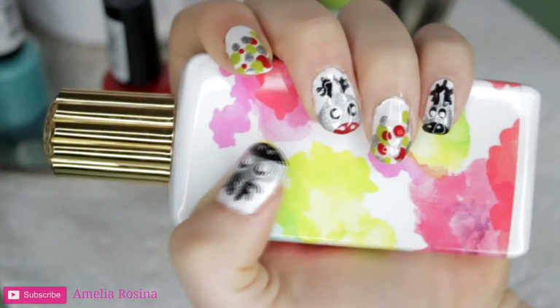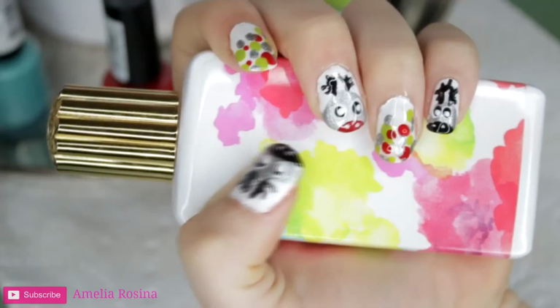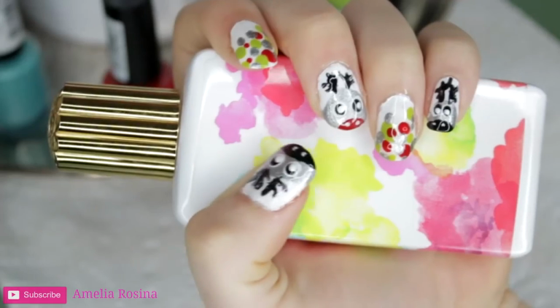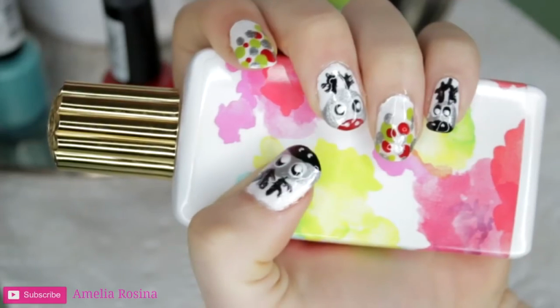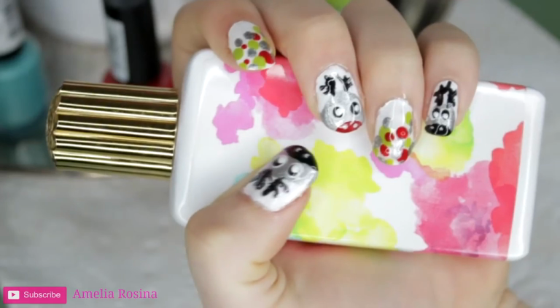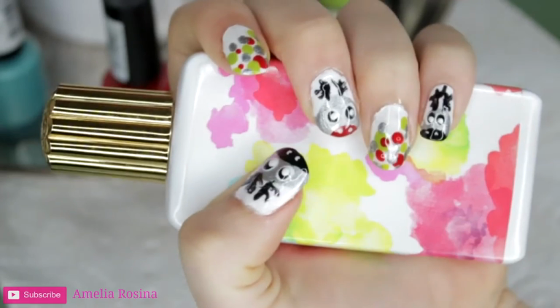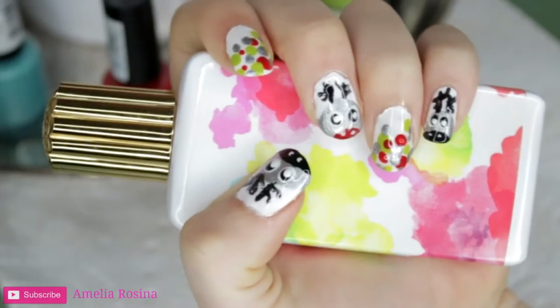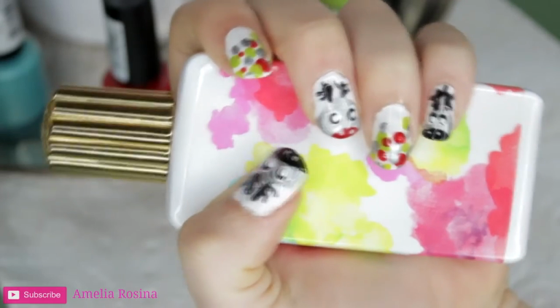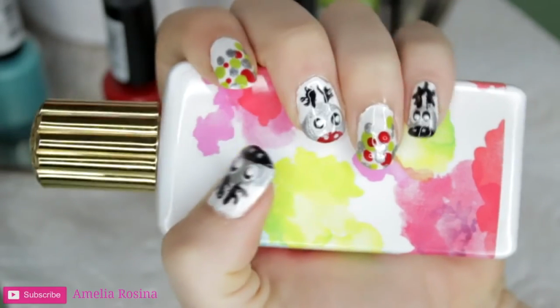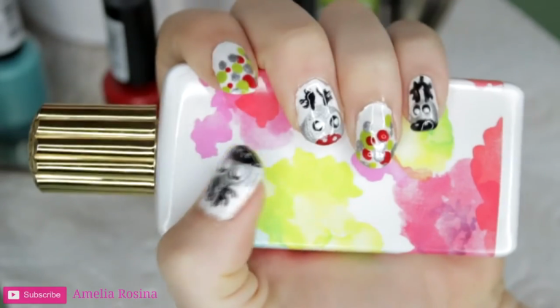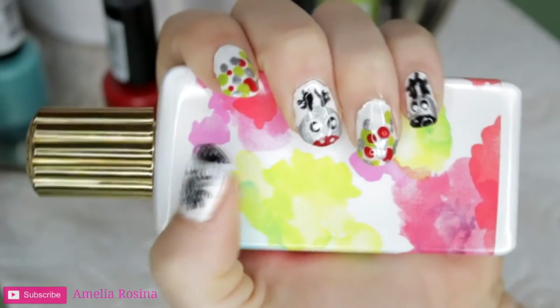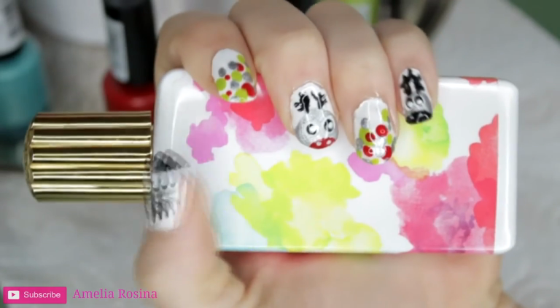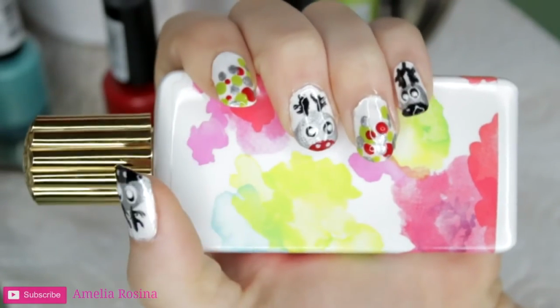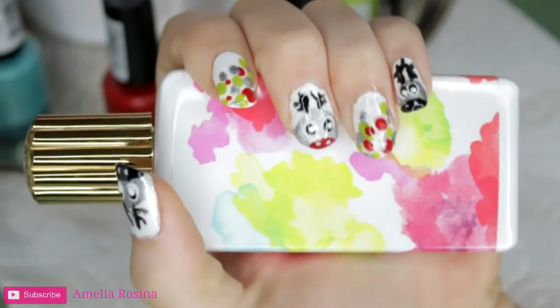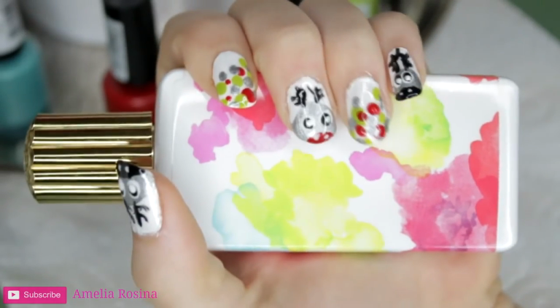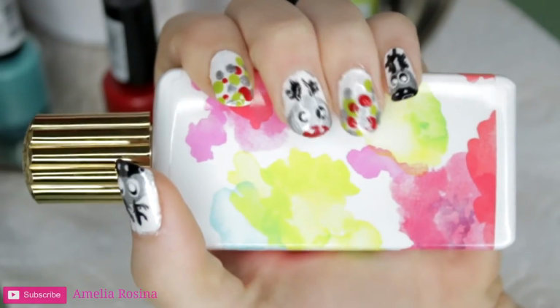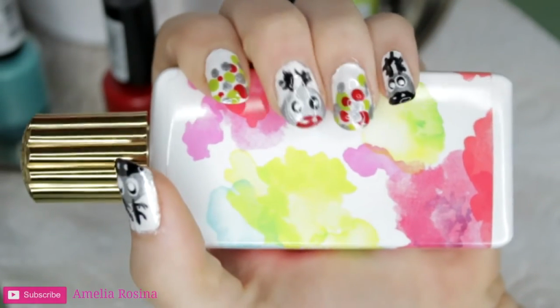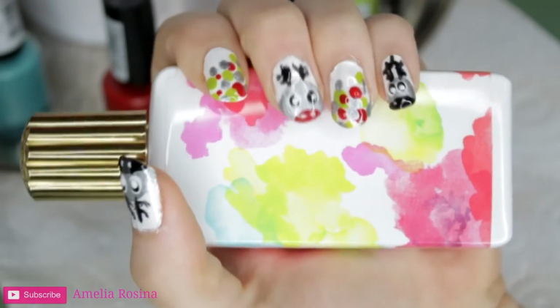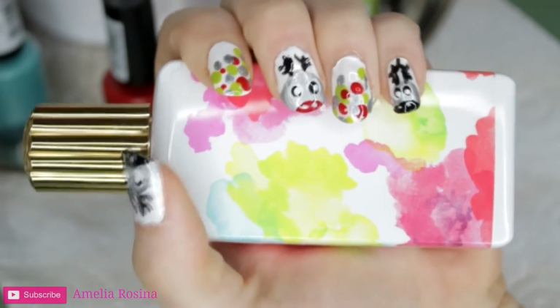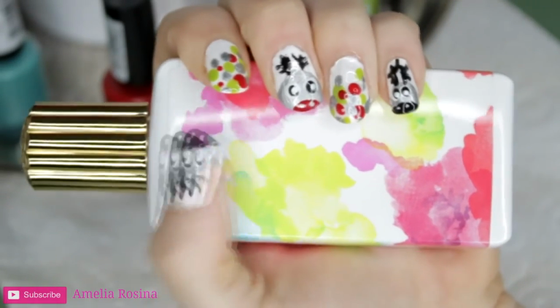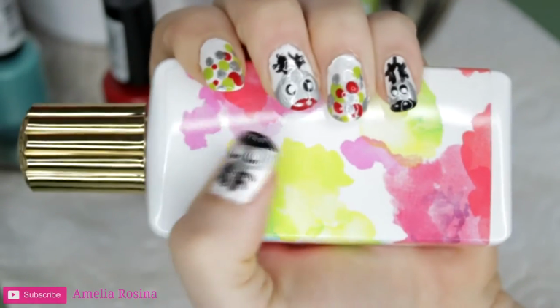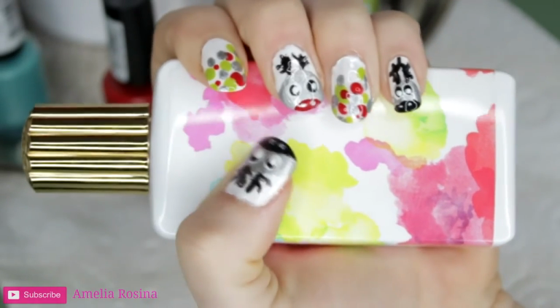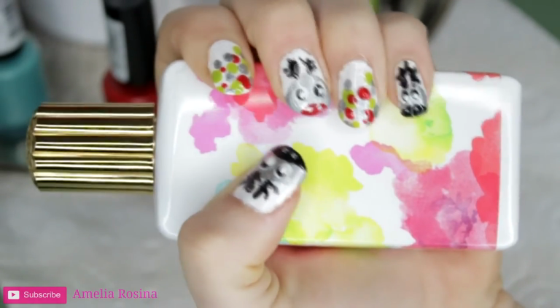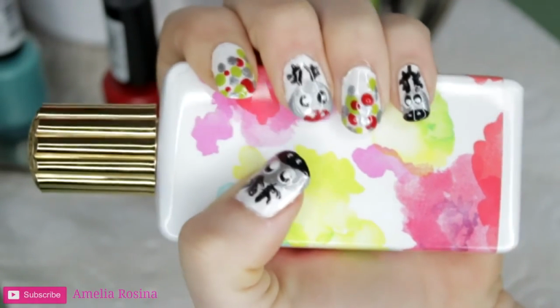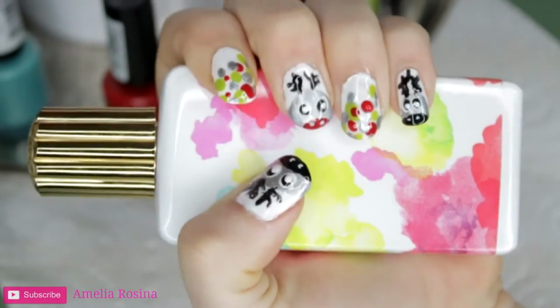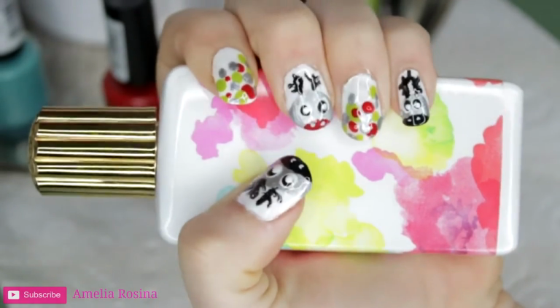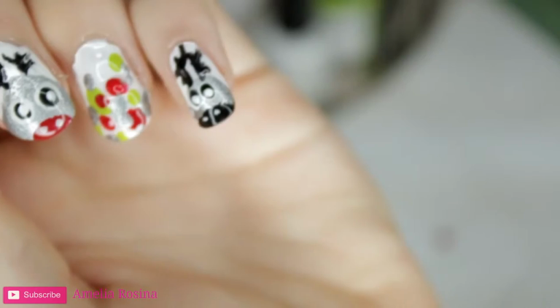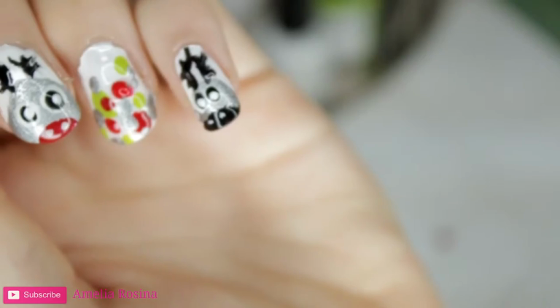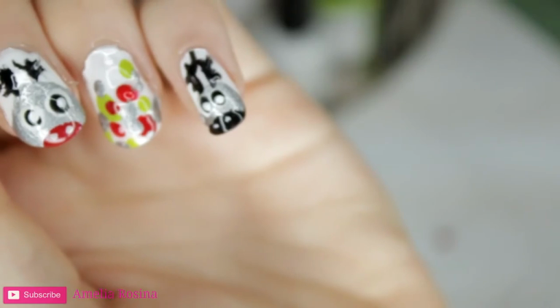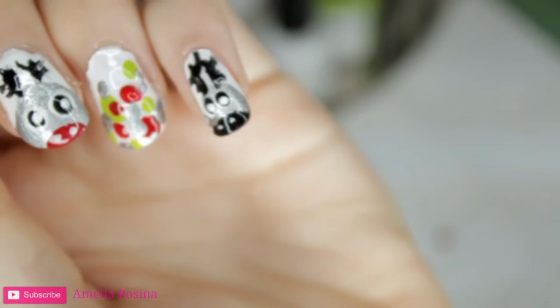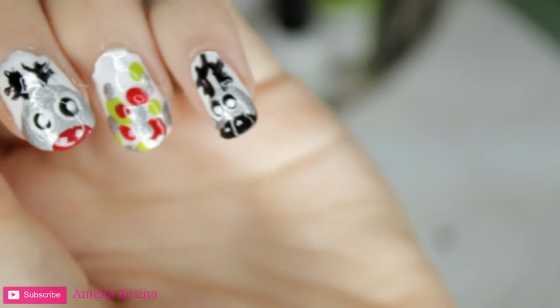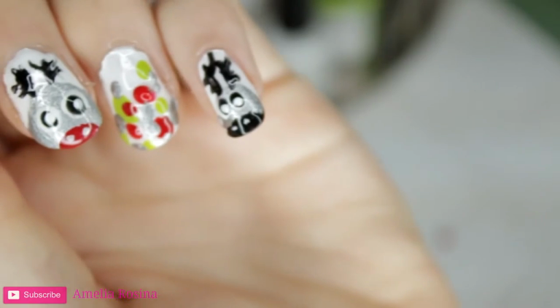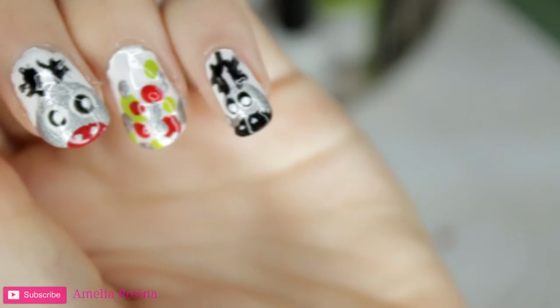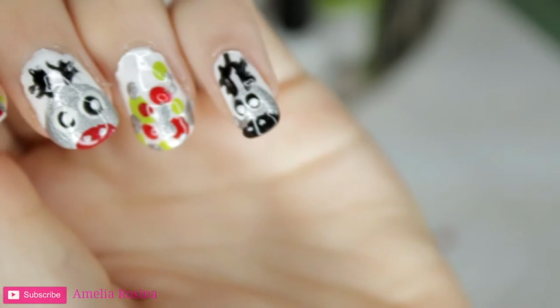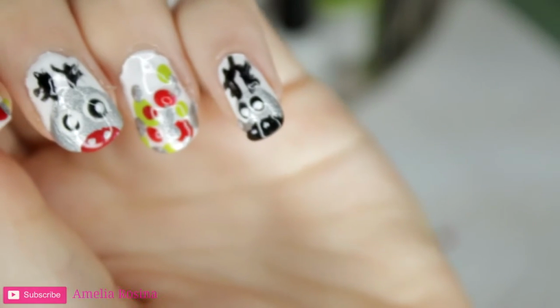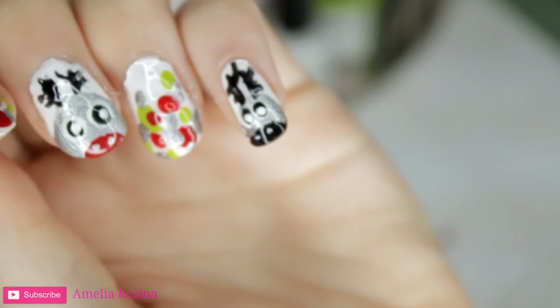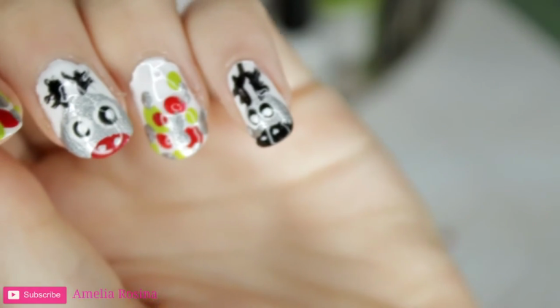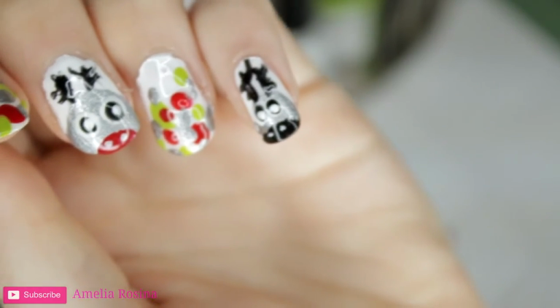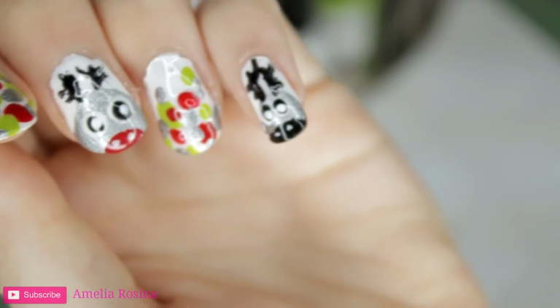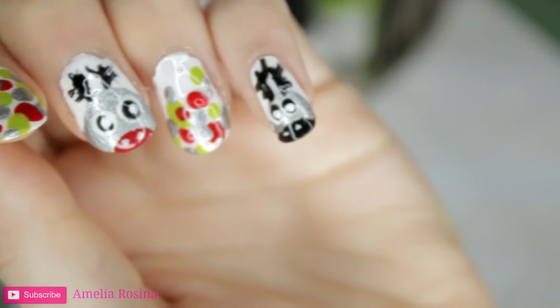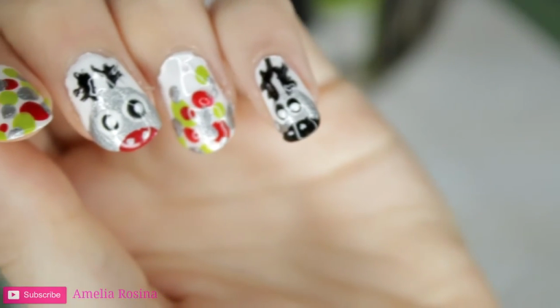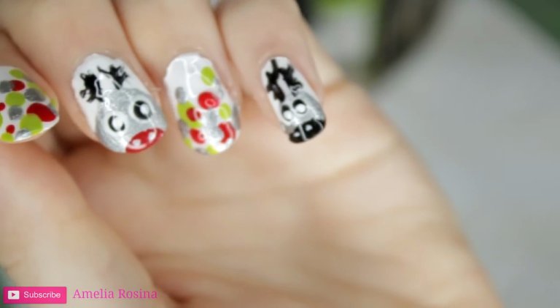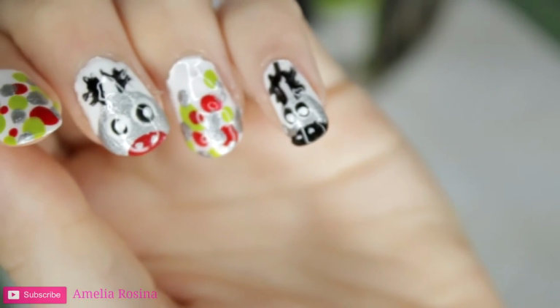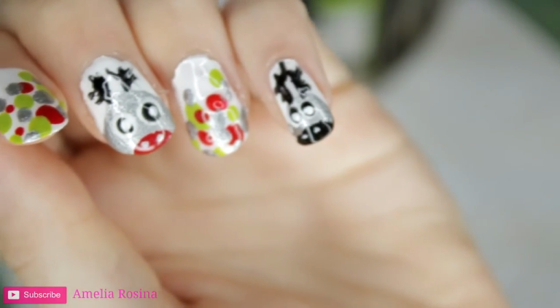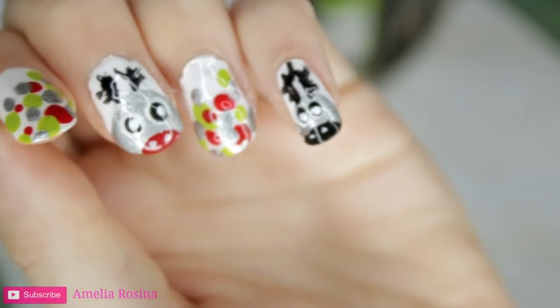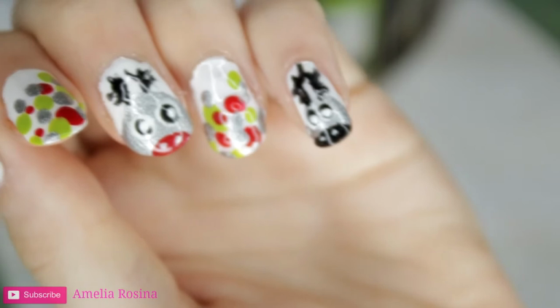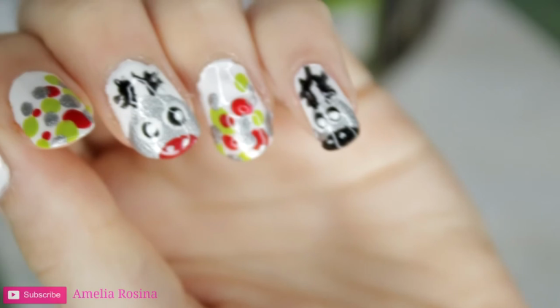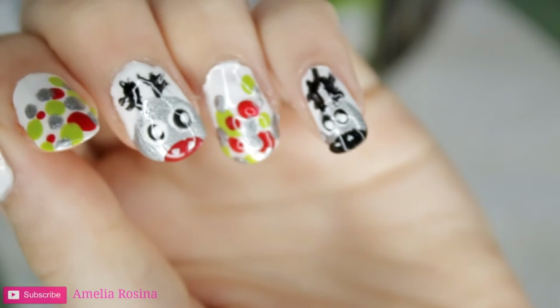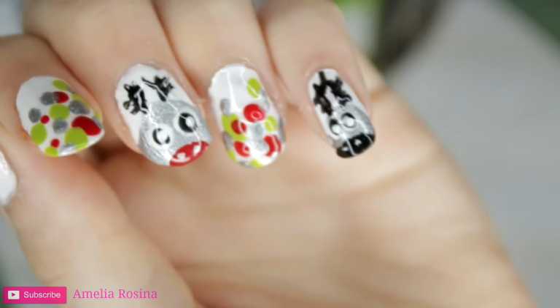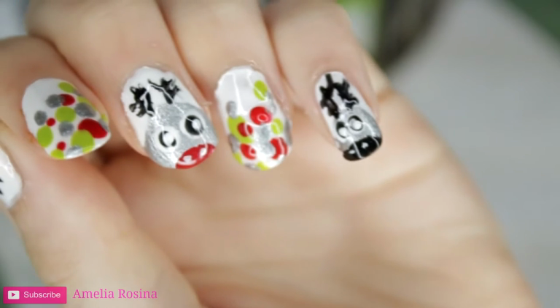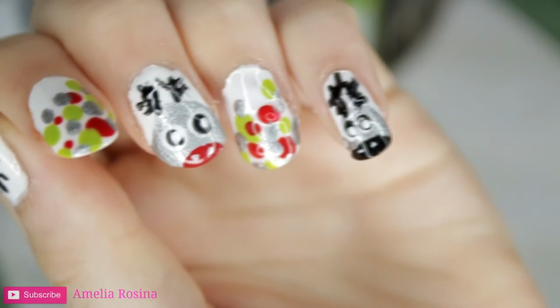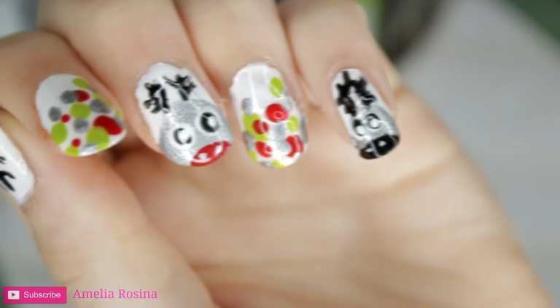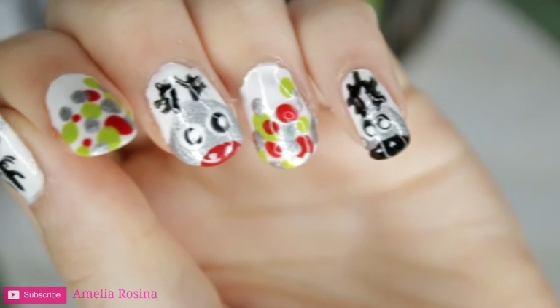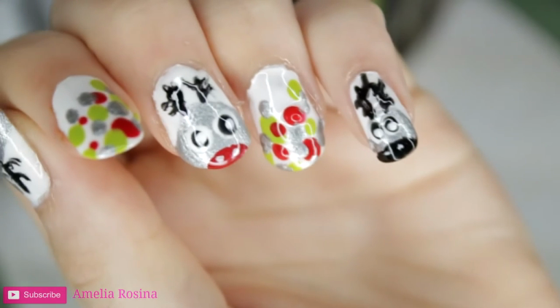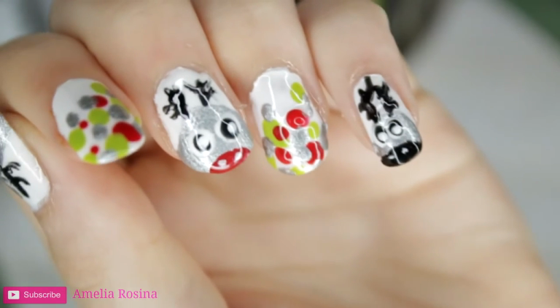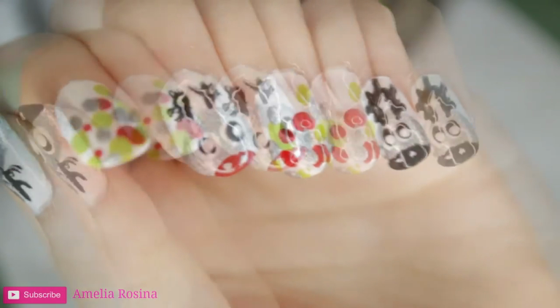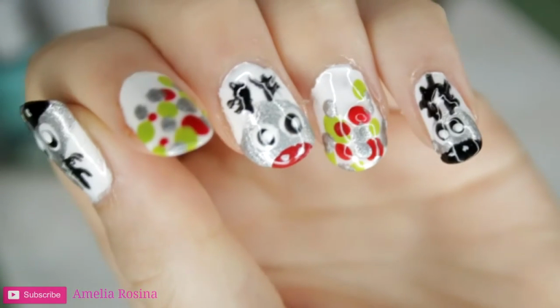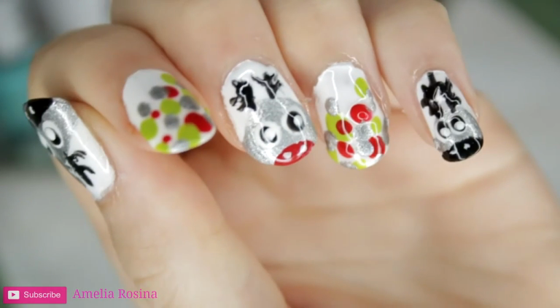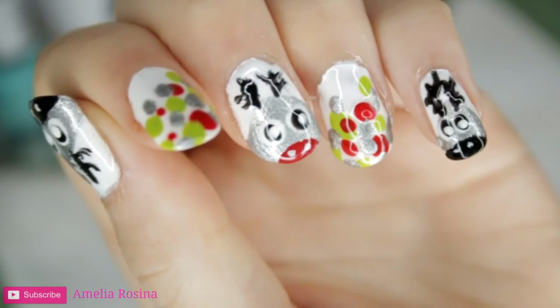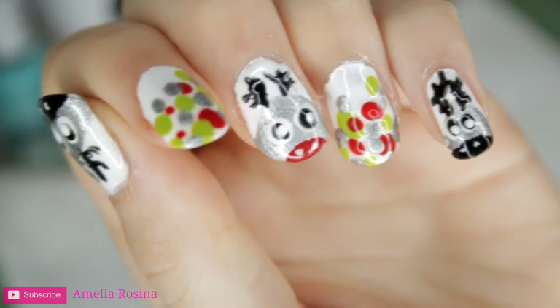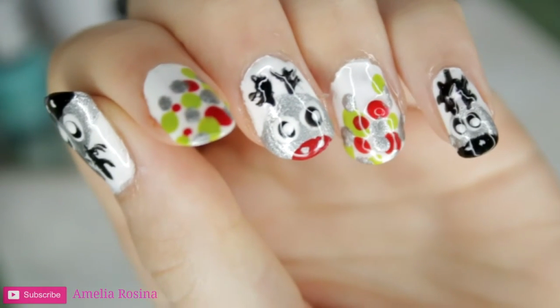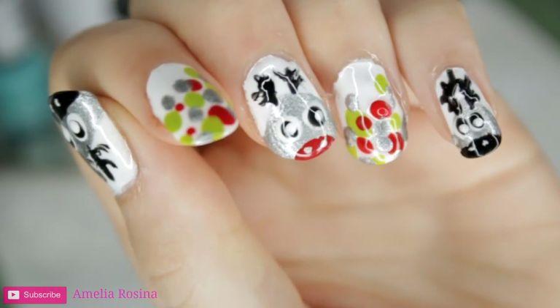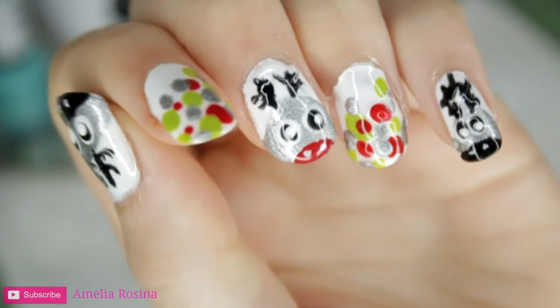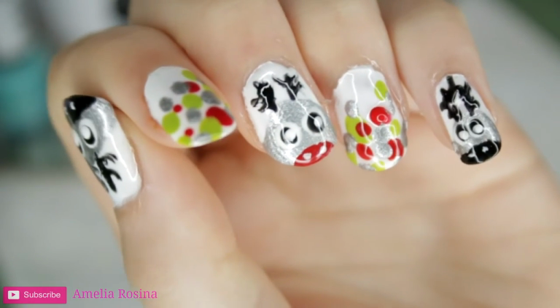Welcome back to my third Christmas video. I hope you're having a wonderful holiday and festive season. This is another nail tutorial.